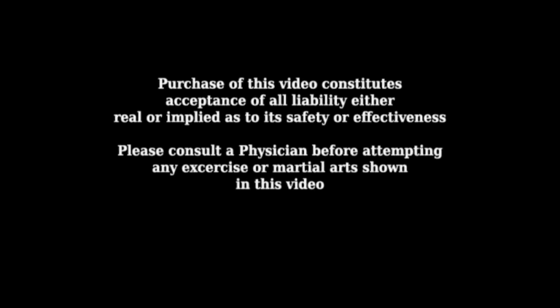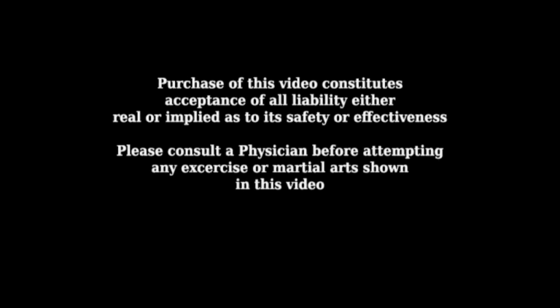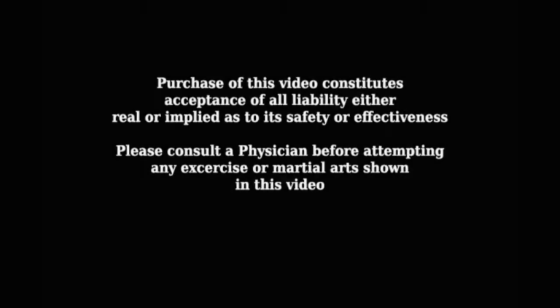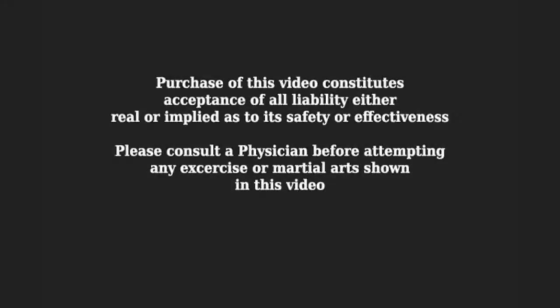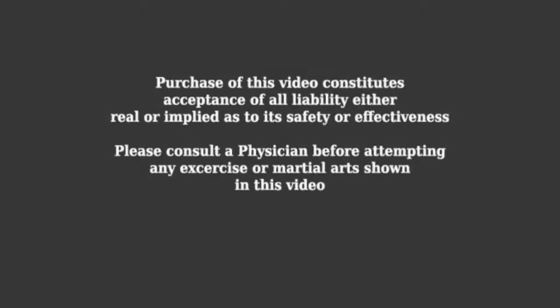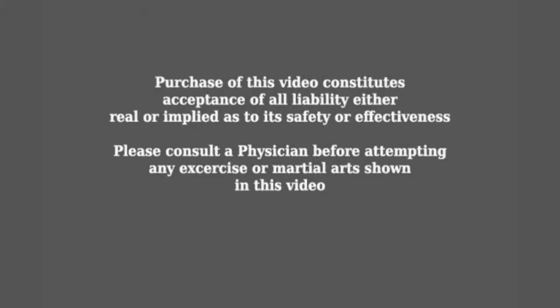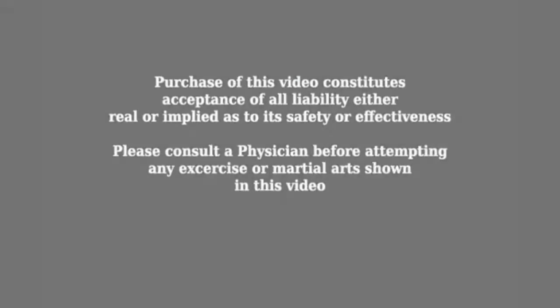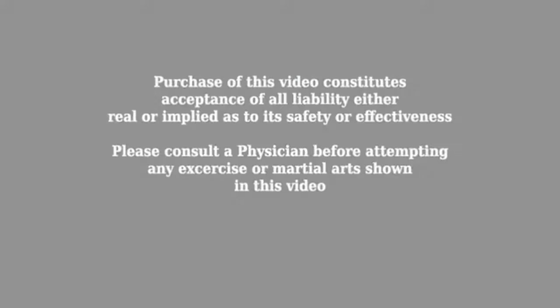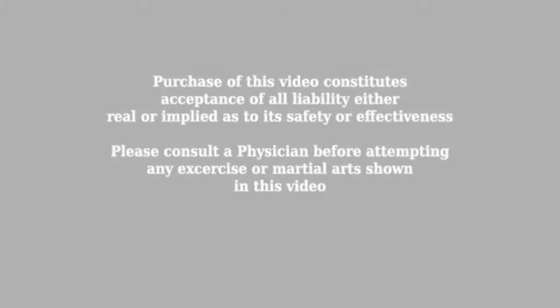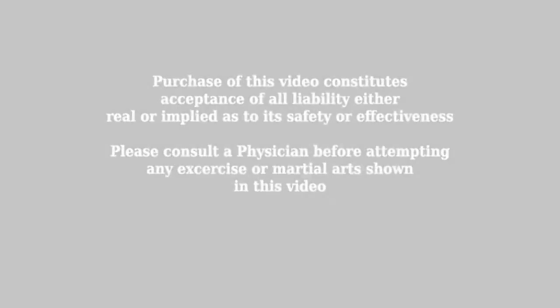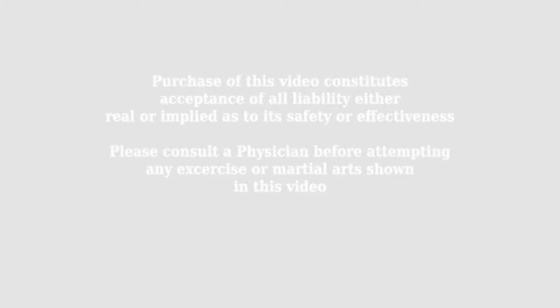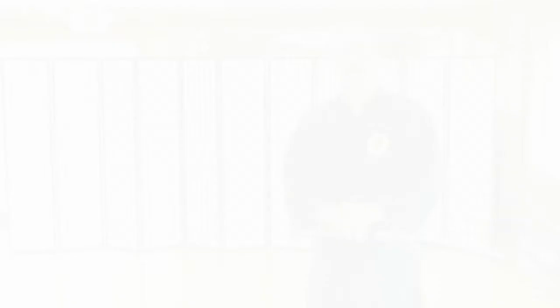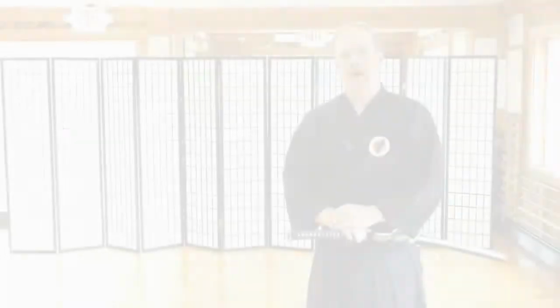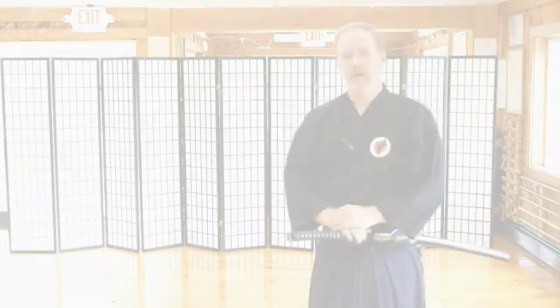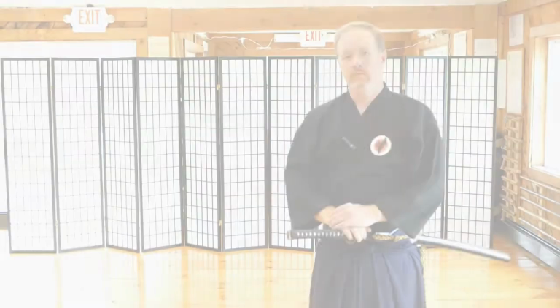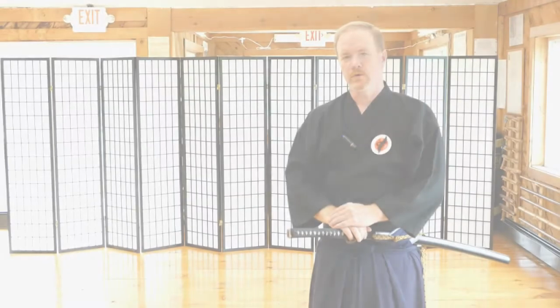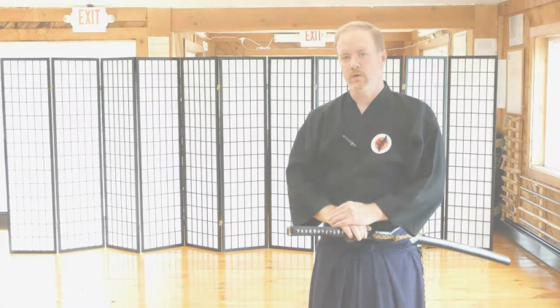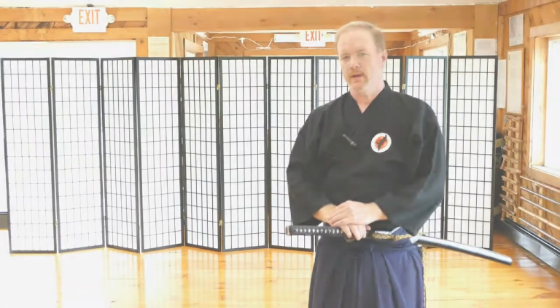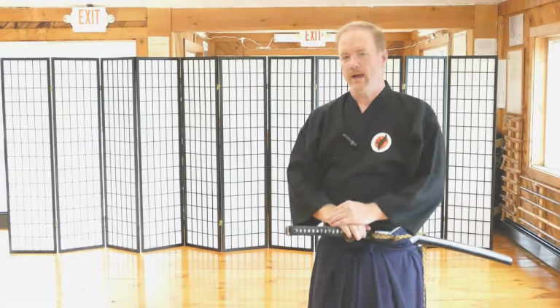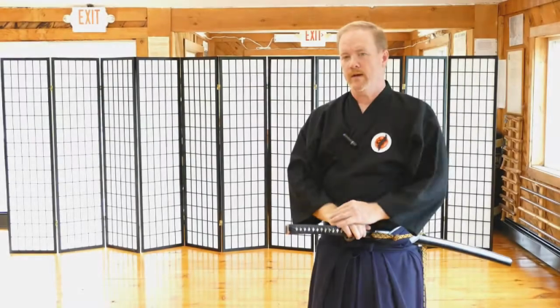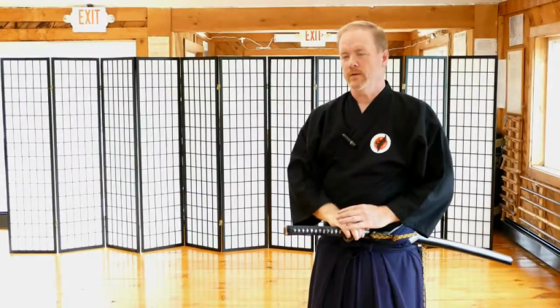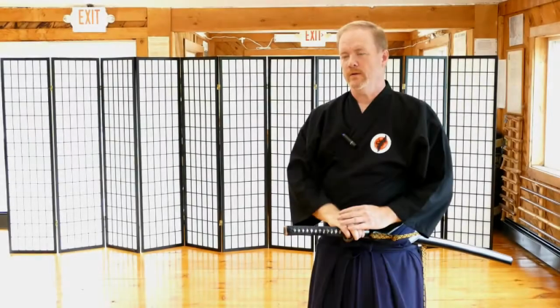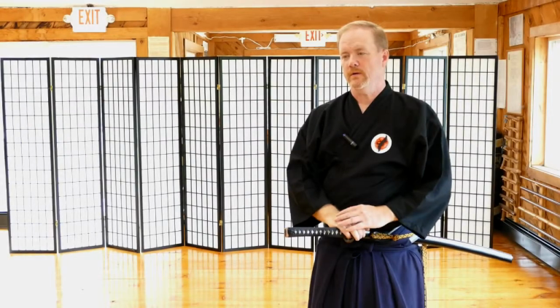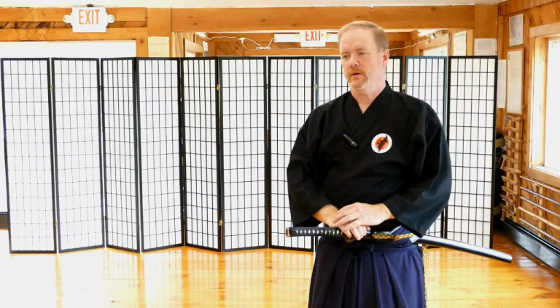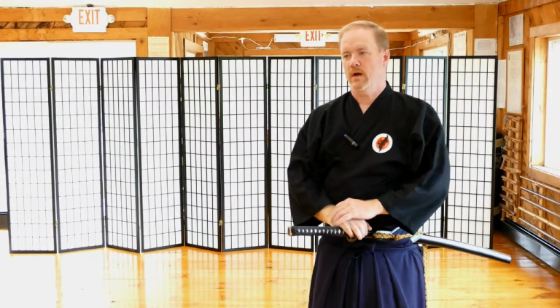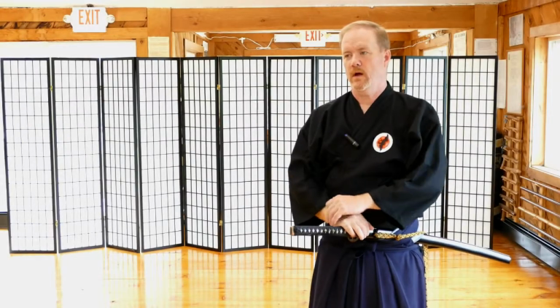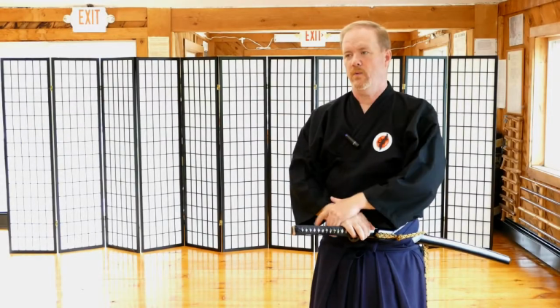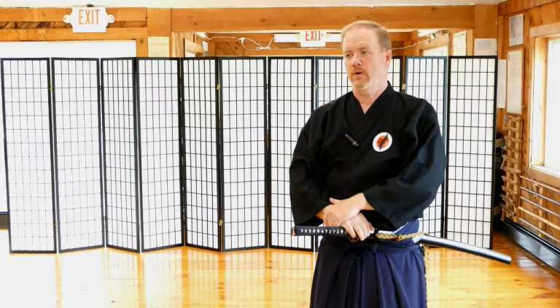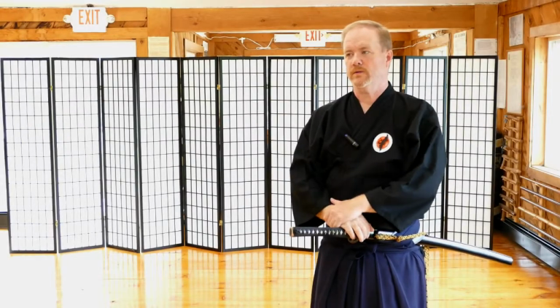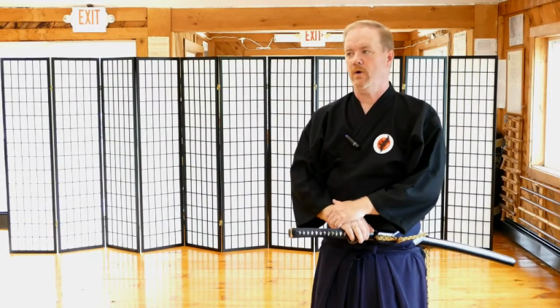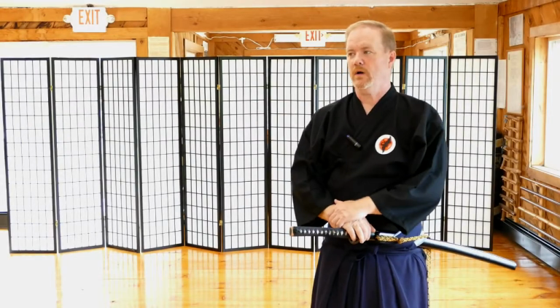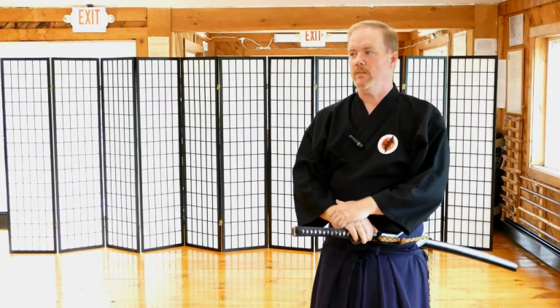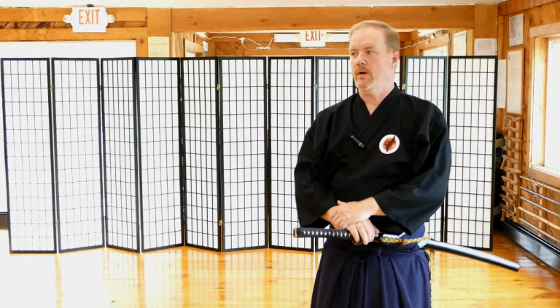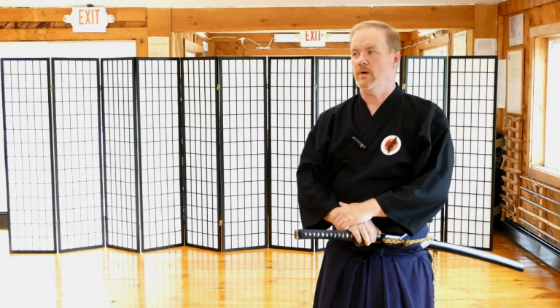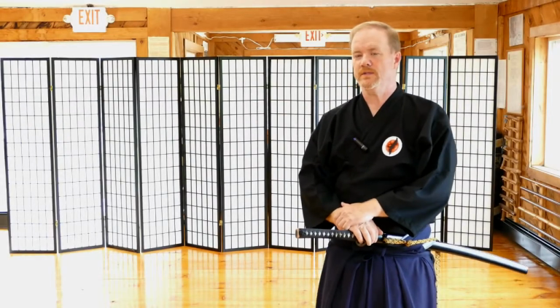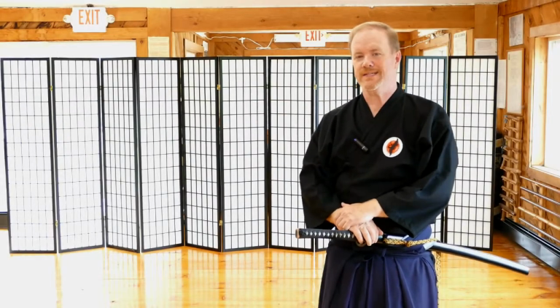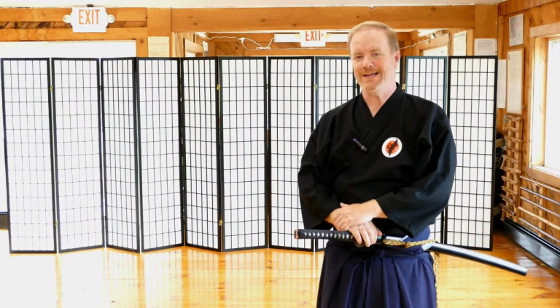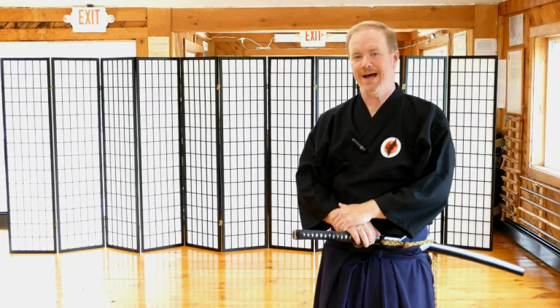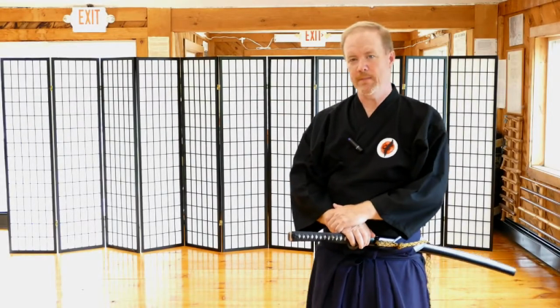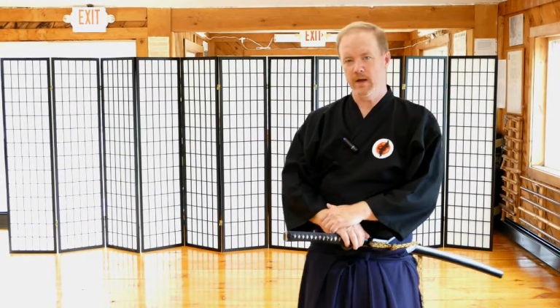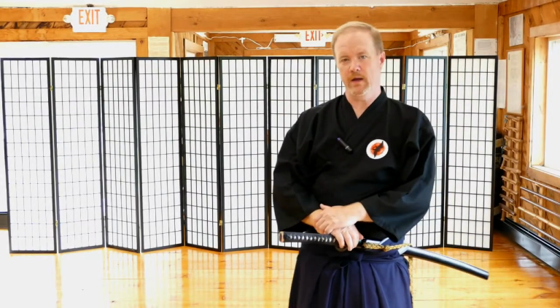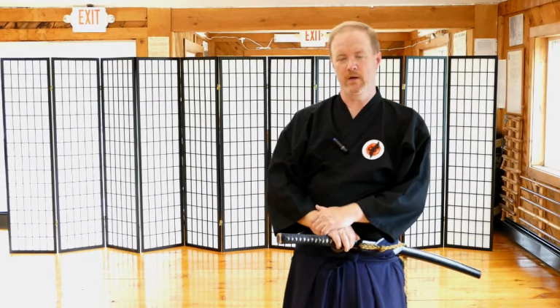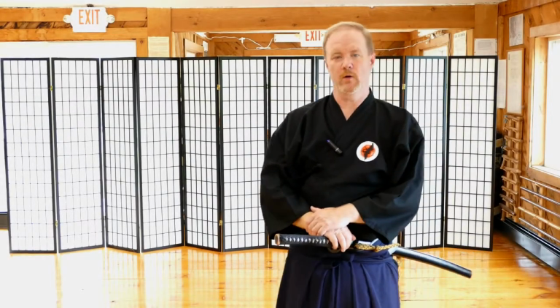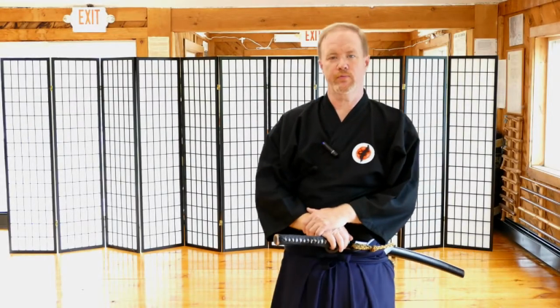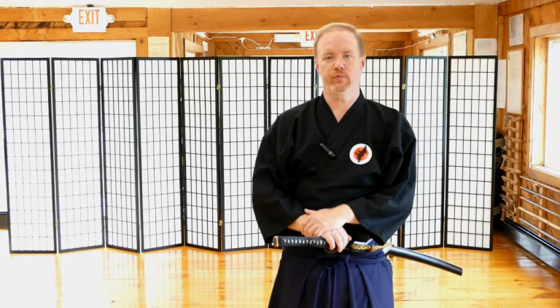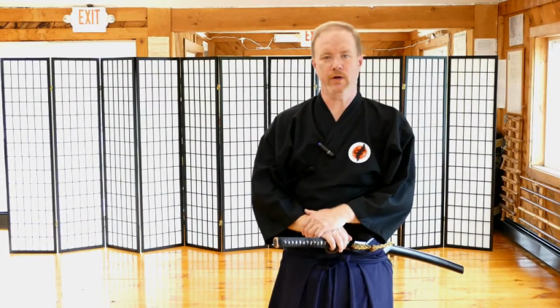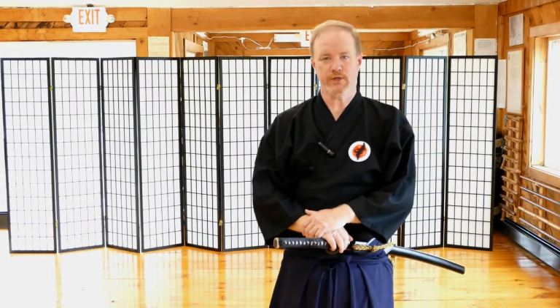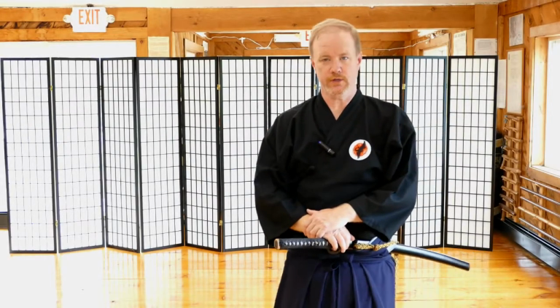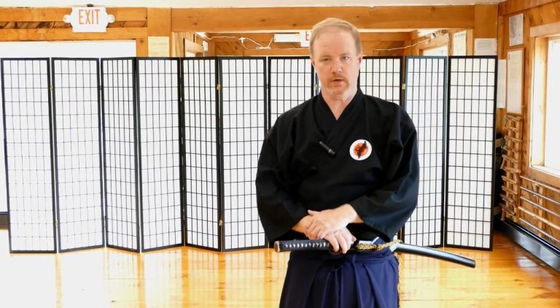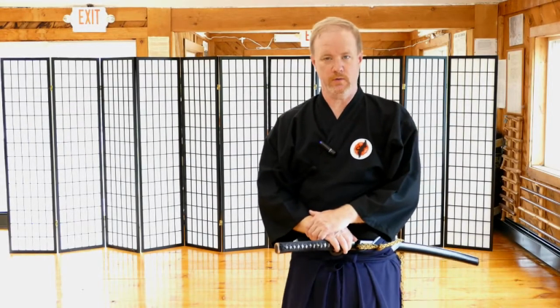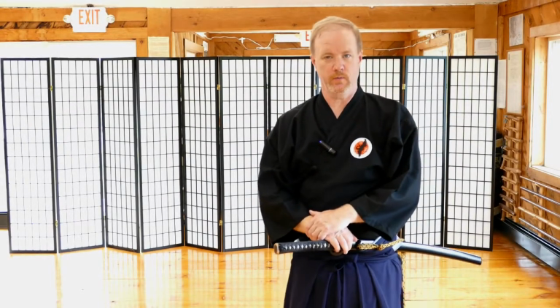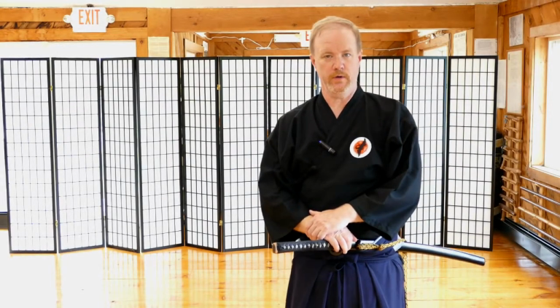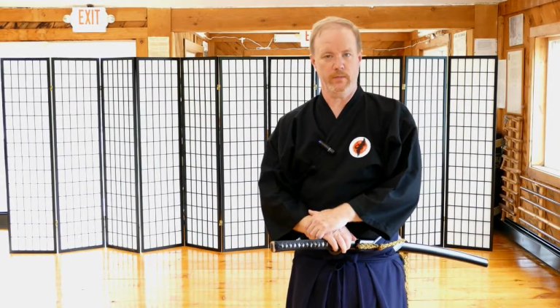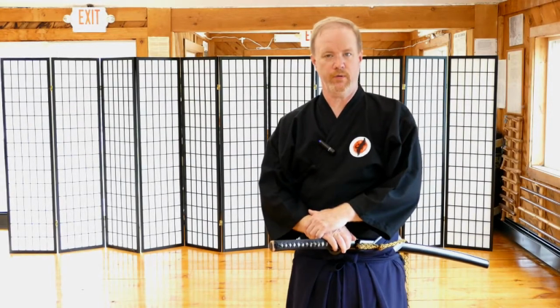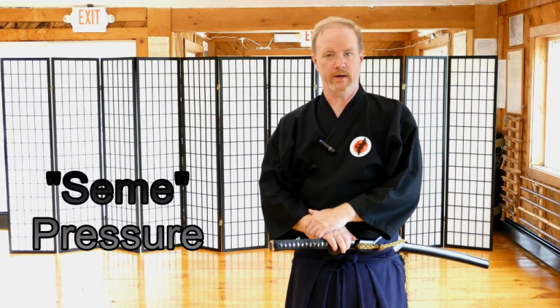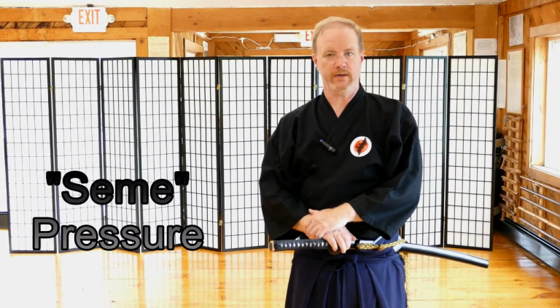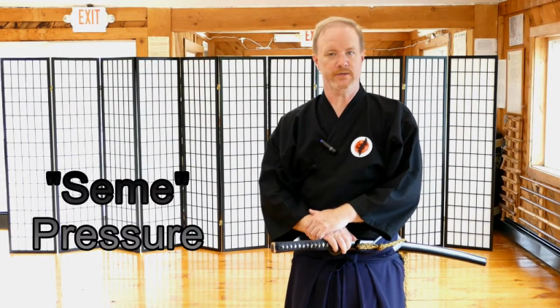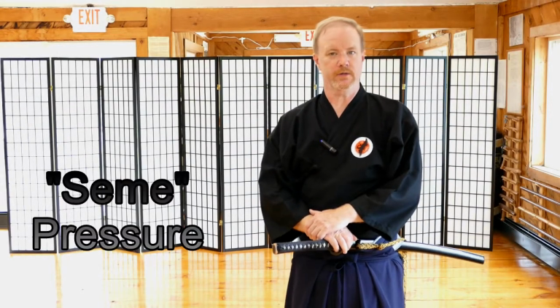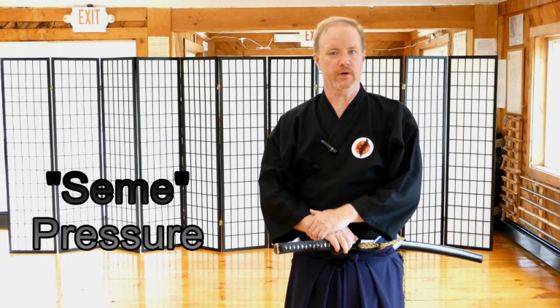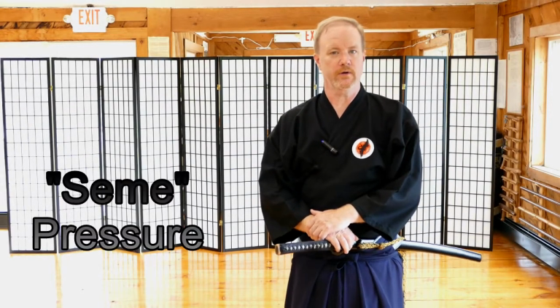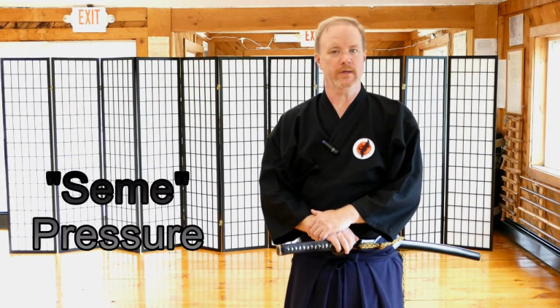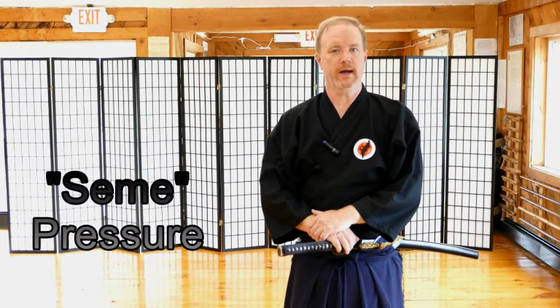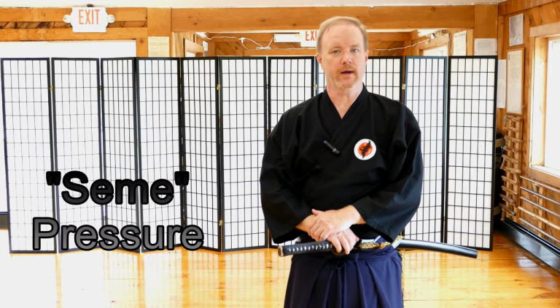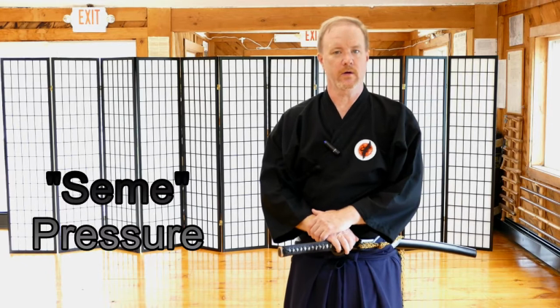Hello, Tom here from the Rhode Island Budo Academy. I want to talk about Same, or pressure, when you're practicing your iaido.